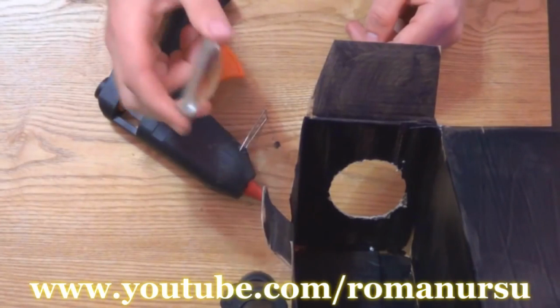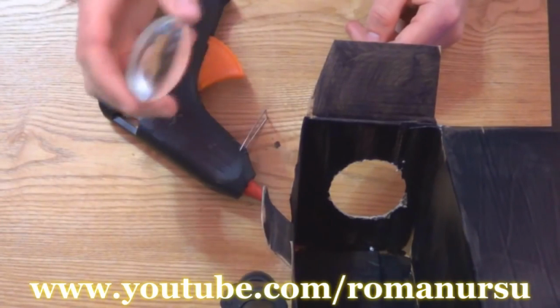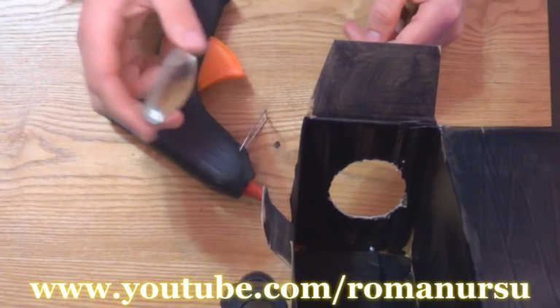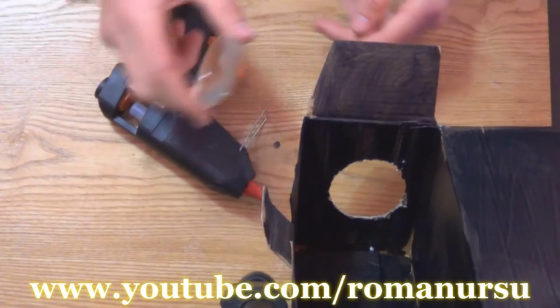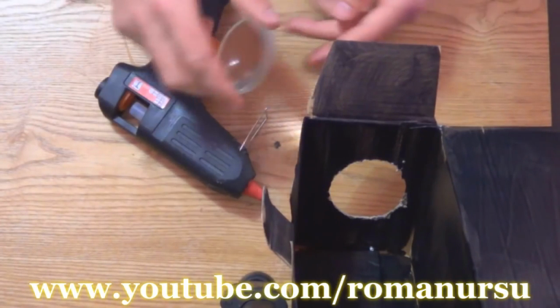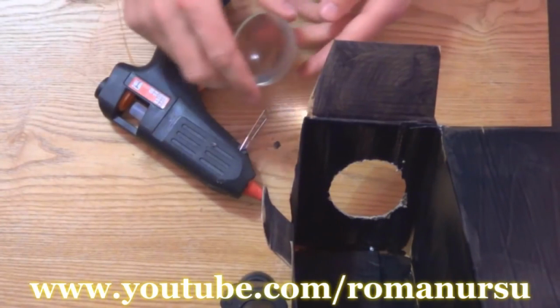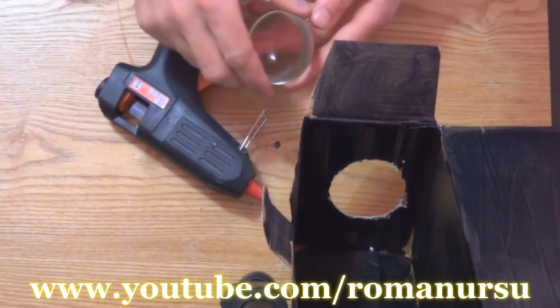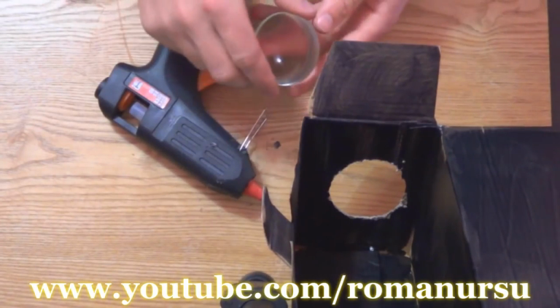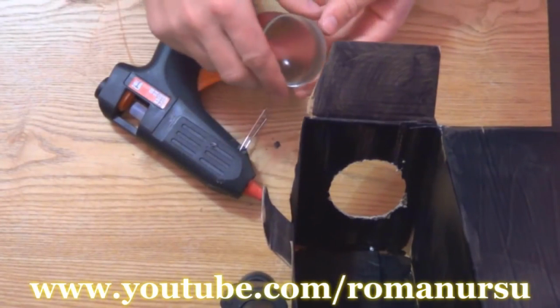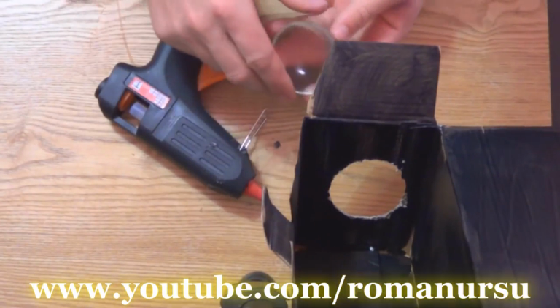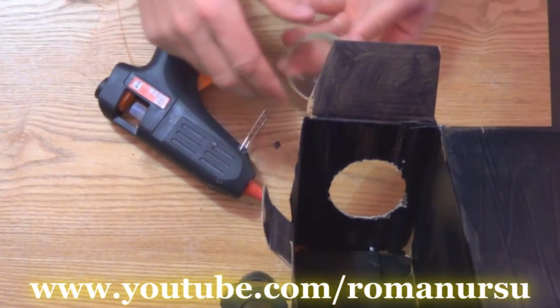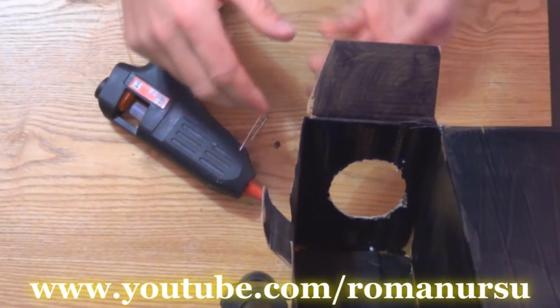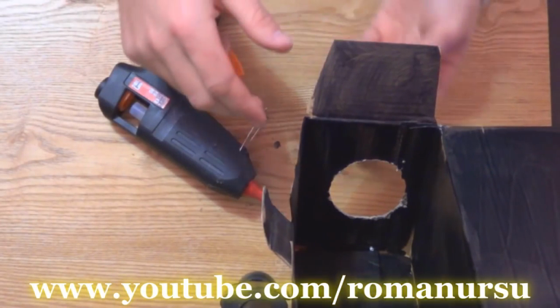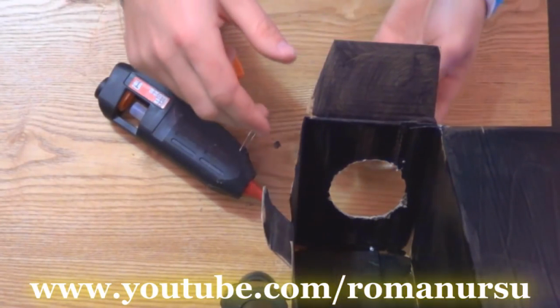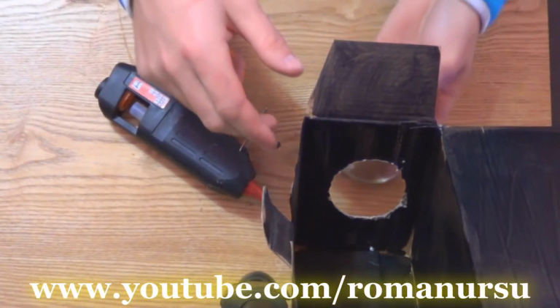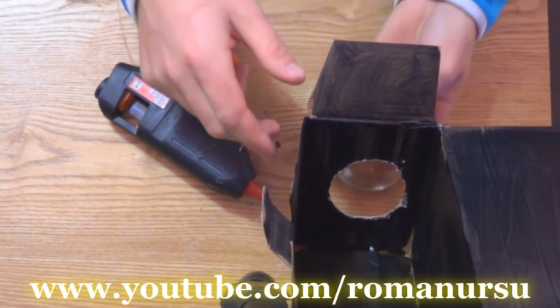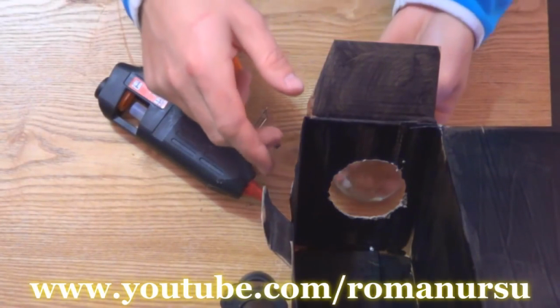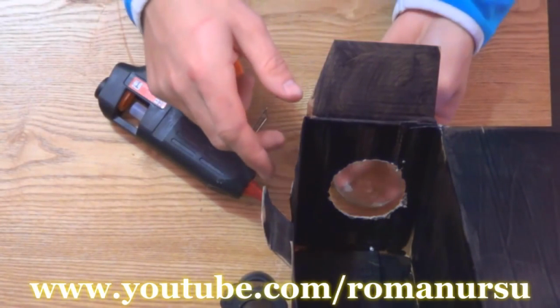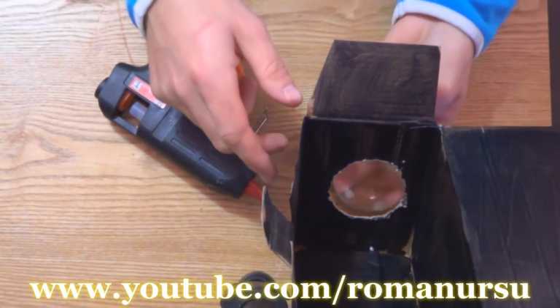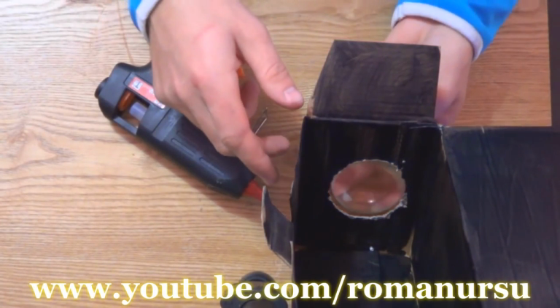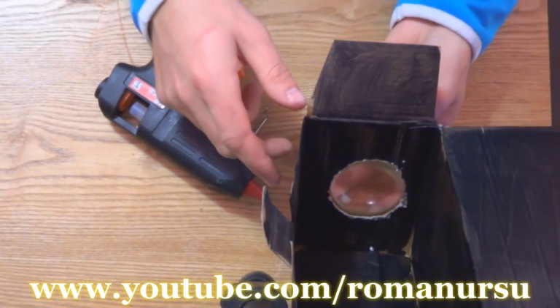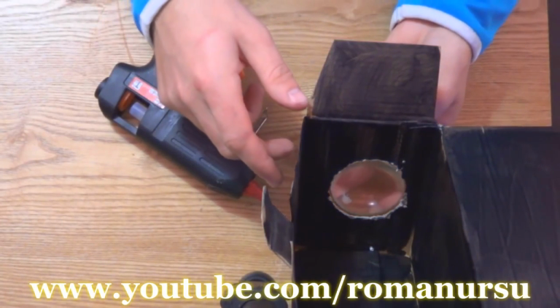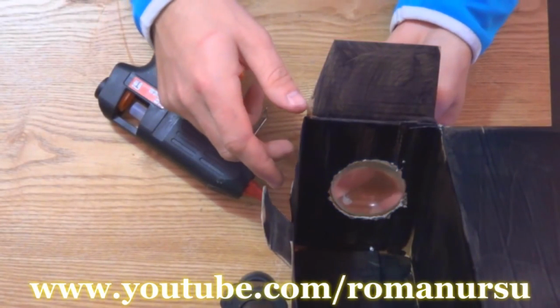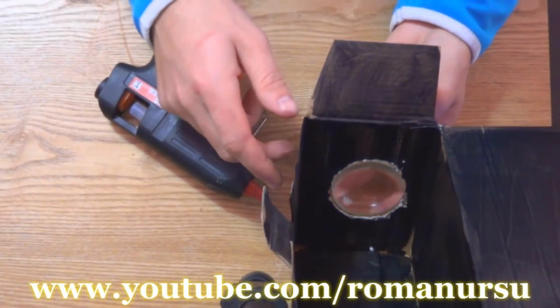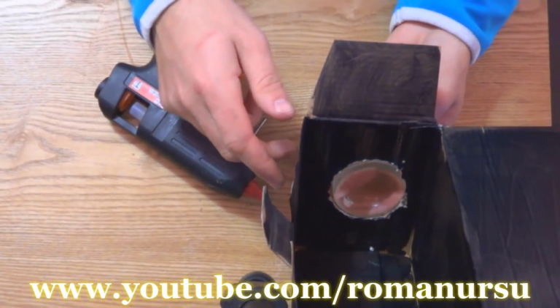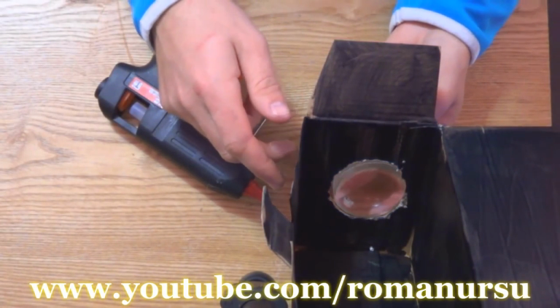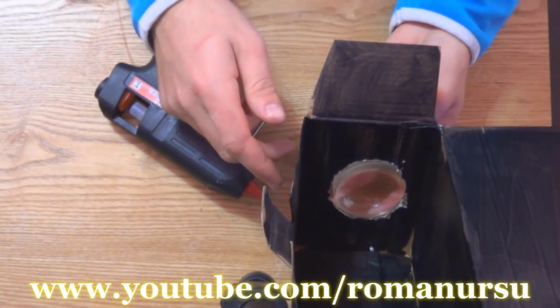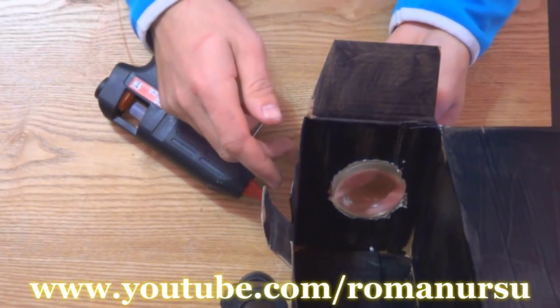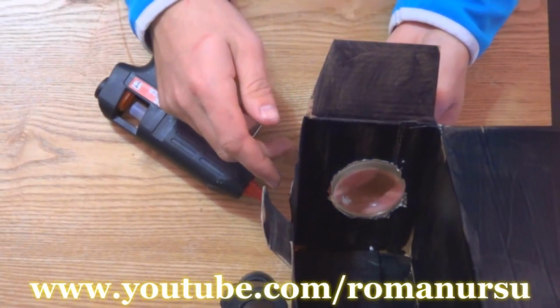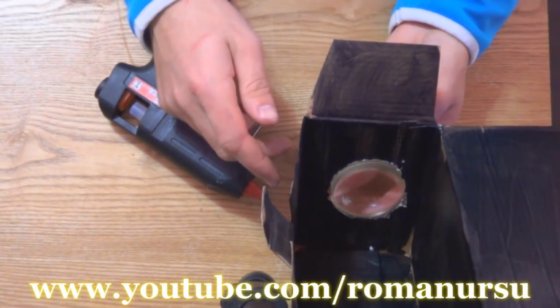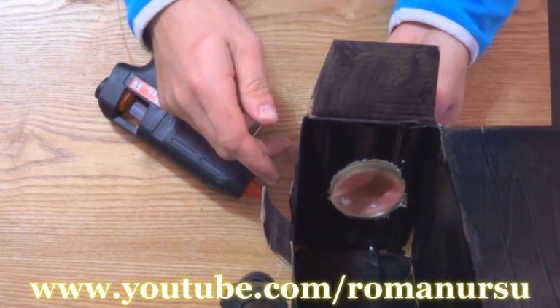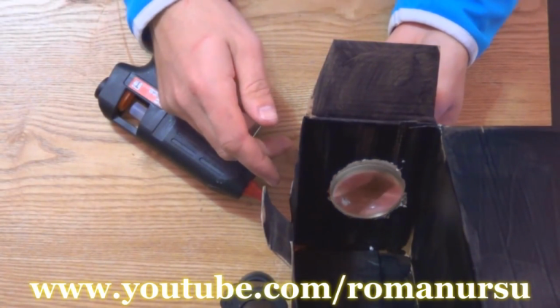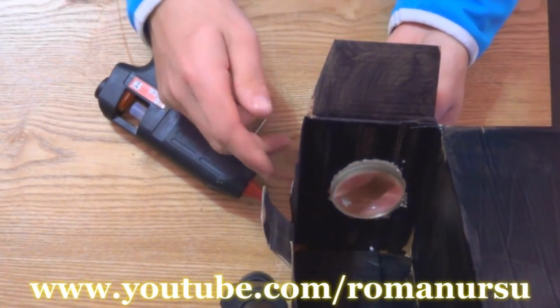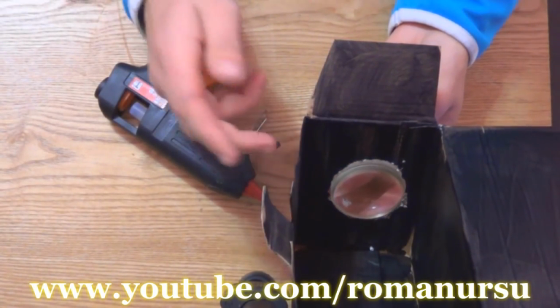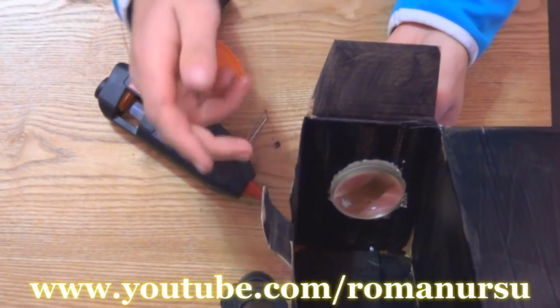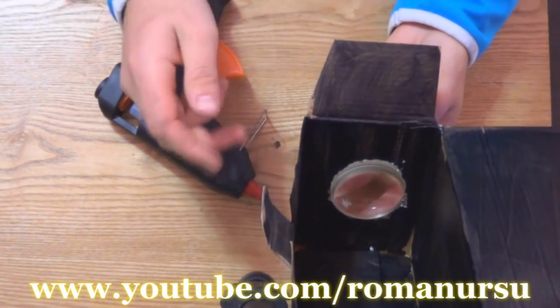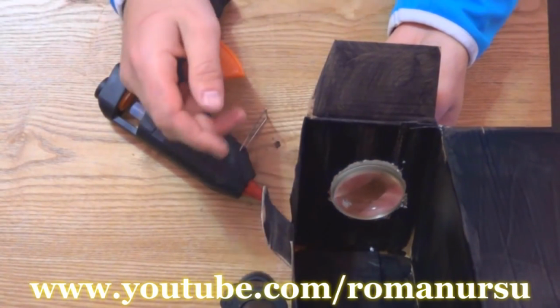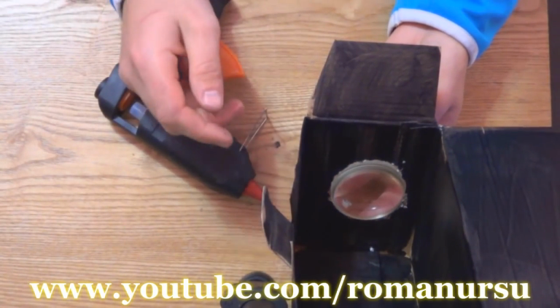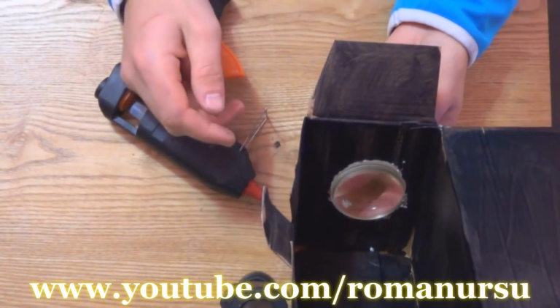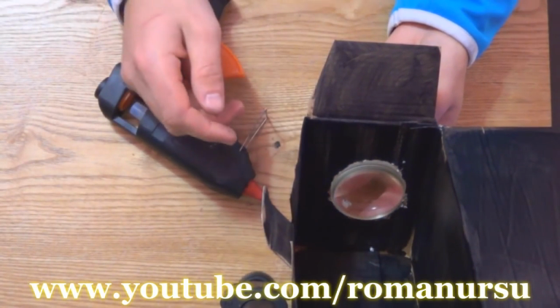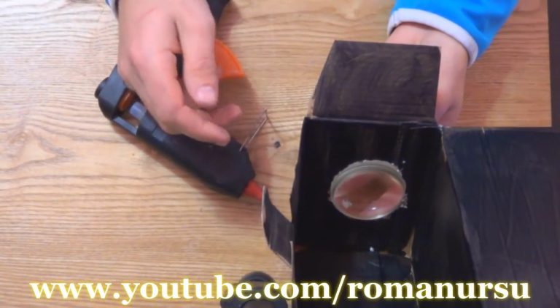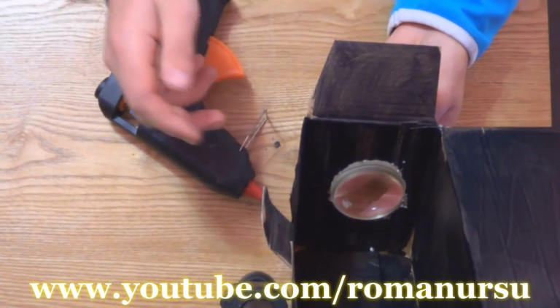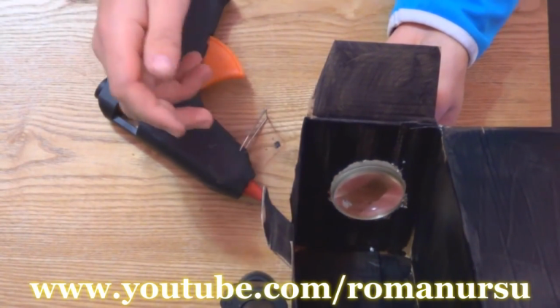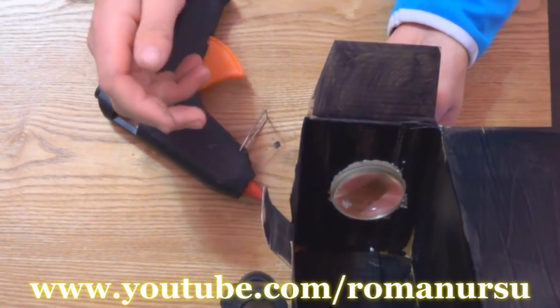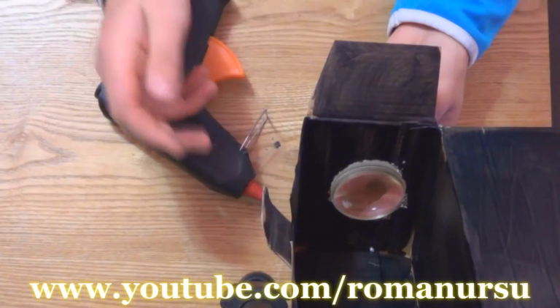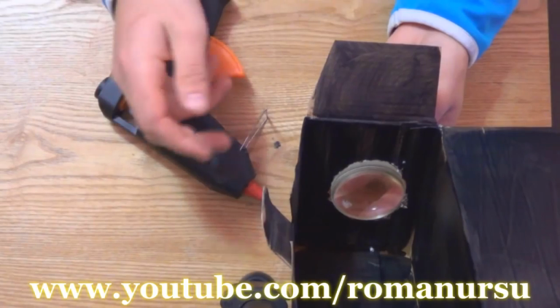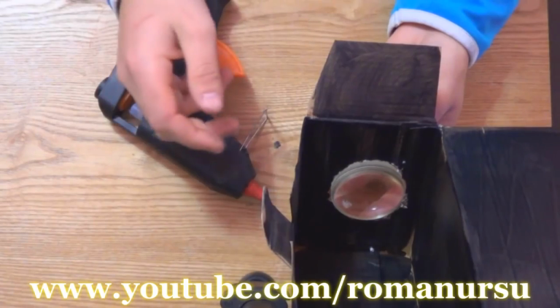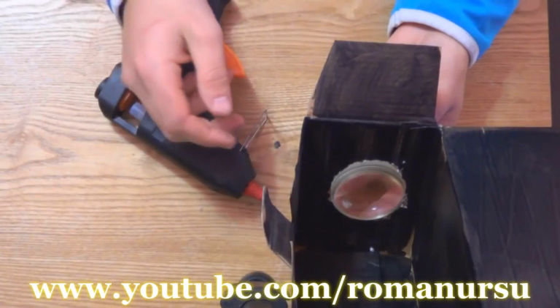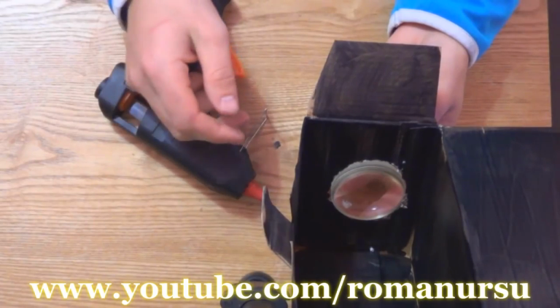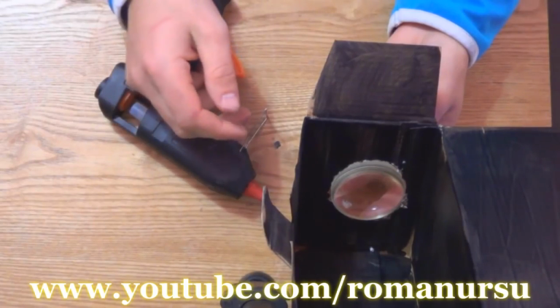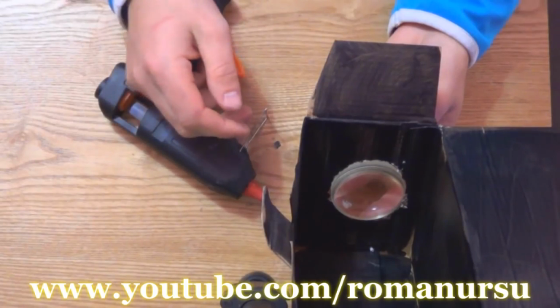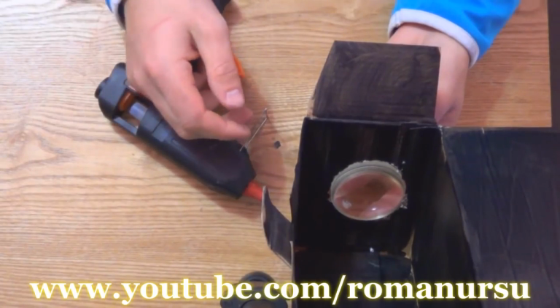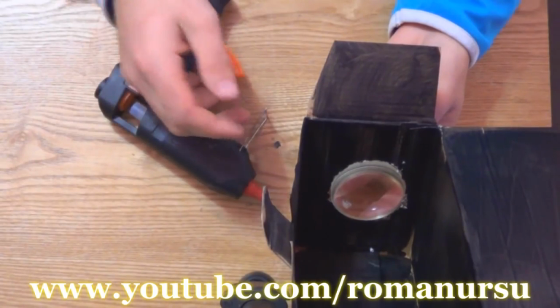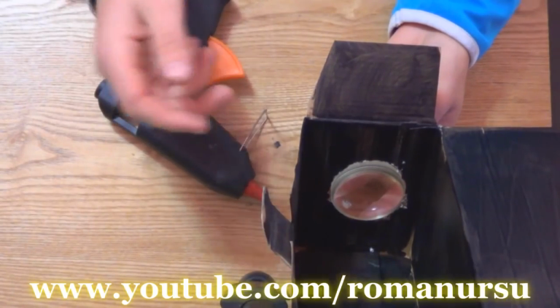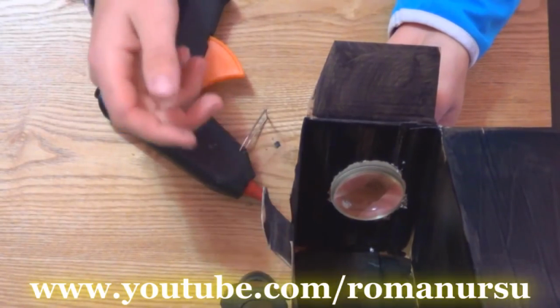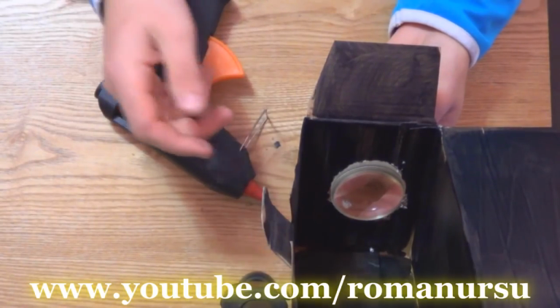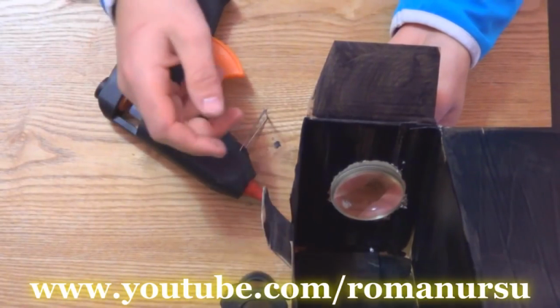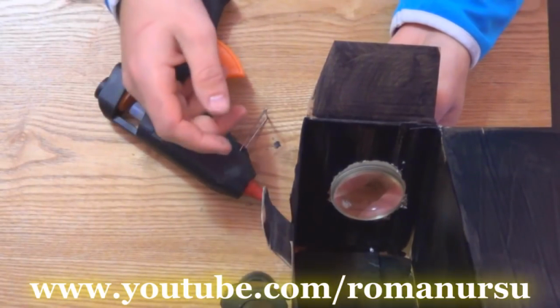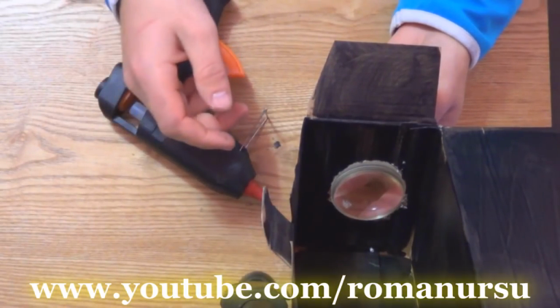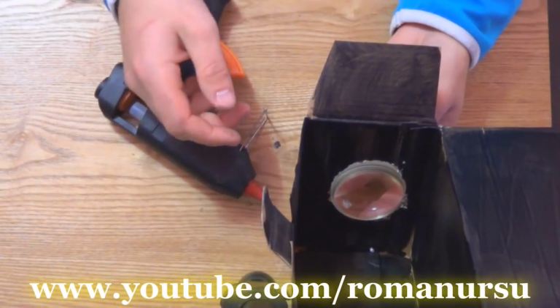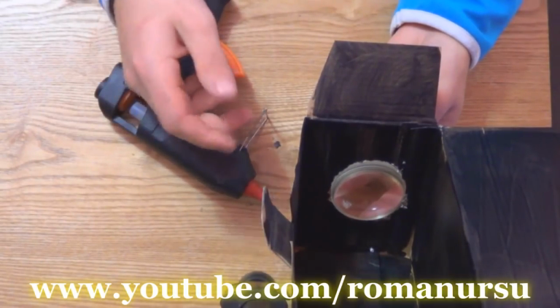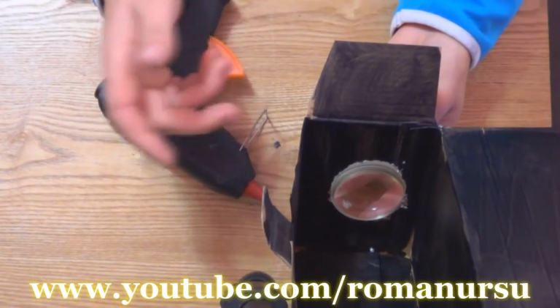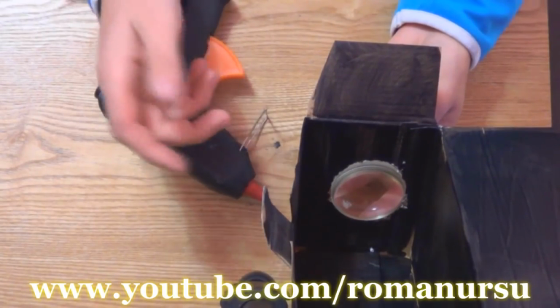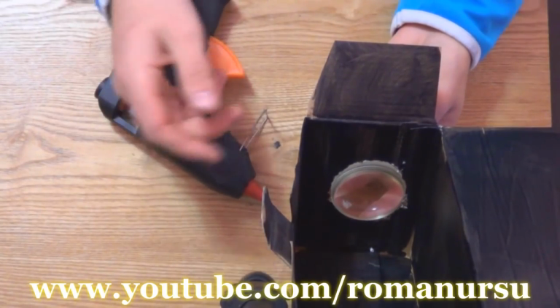Now we insert the magnifying glass into the hole and fix it using a hot glue gun, sticky tape, or even plasticine.